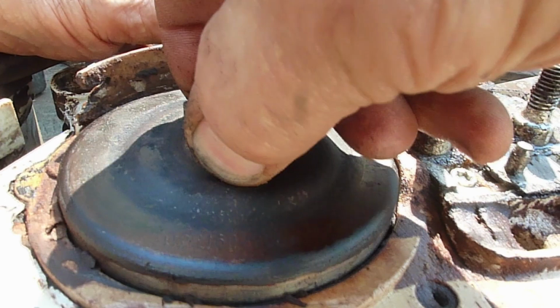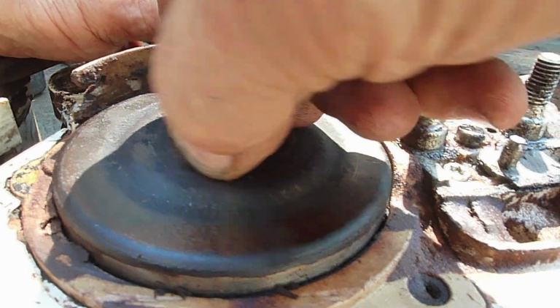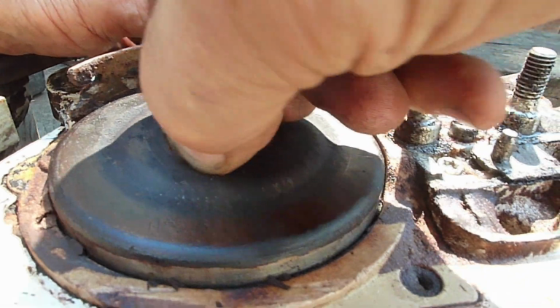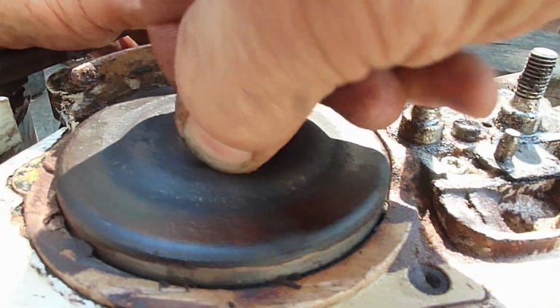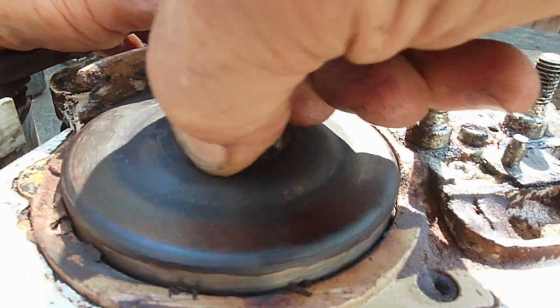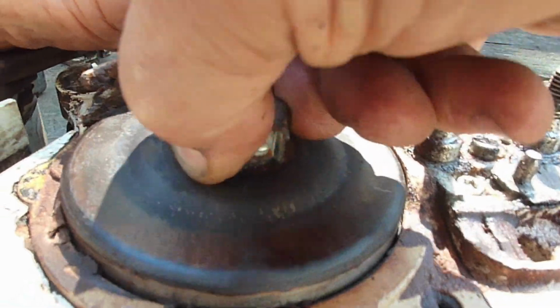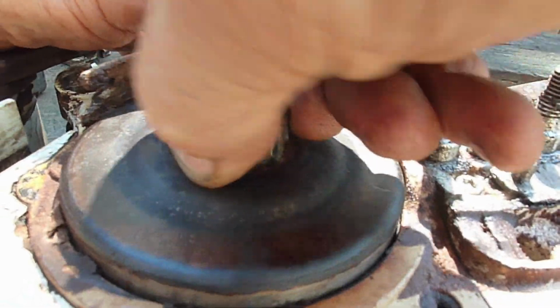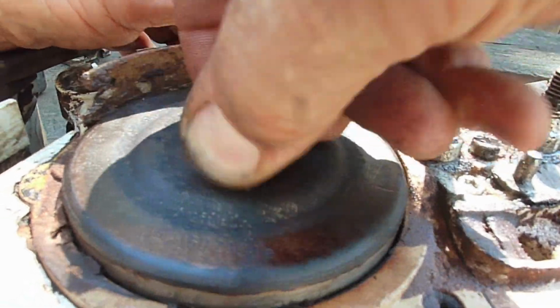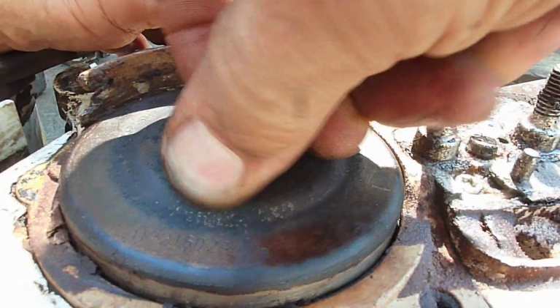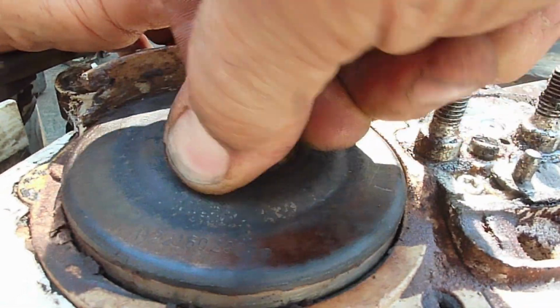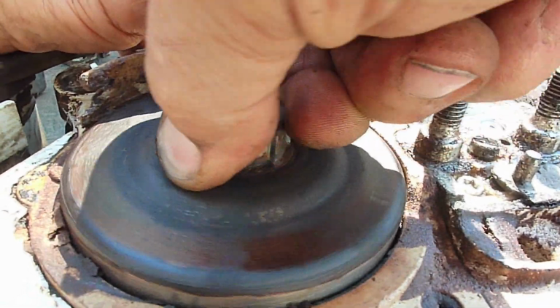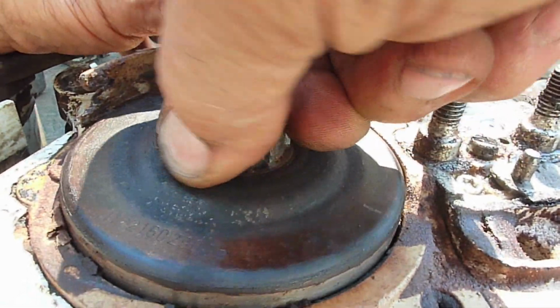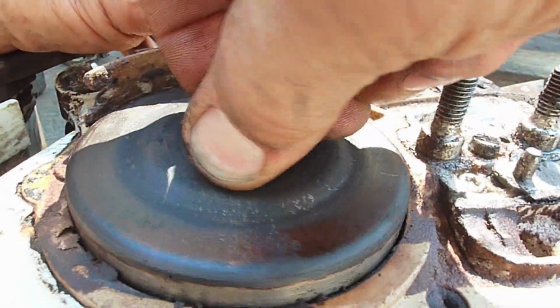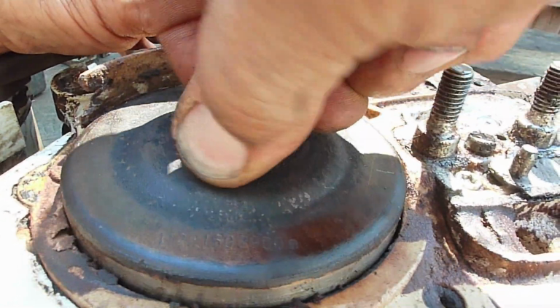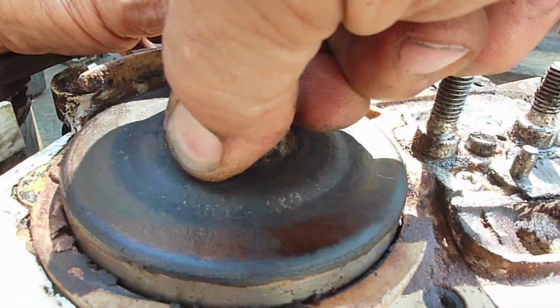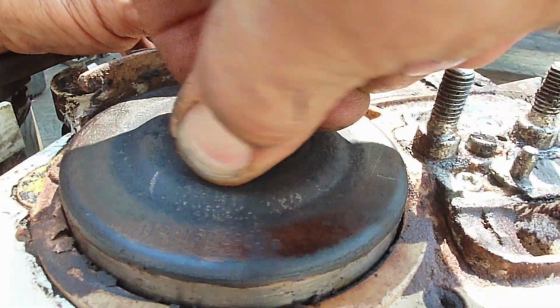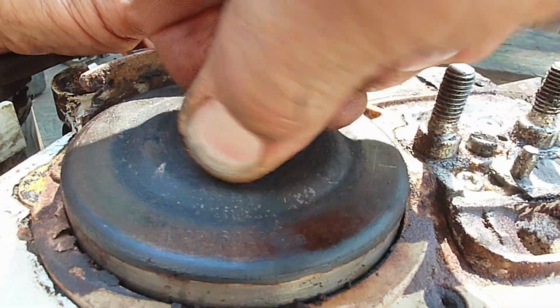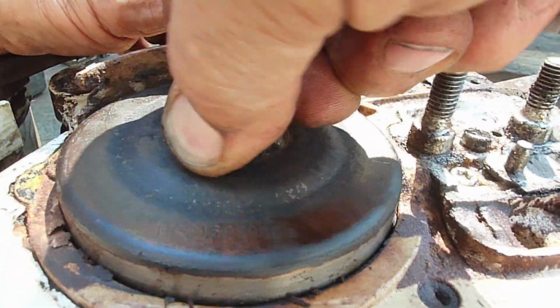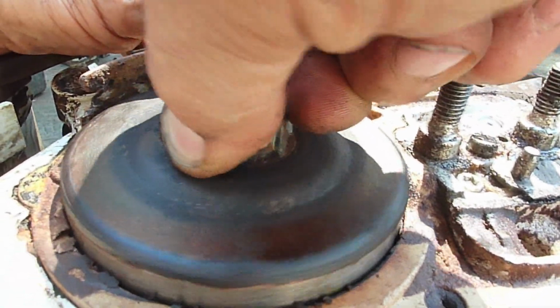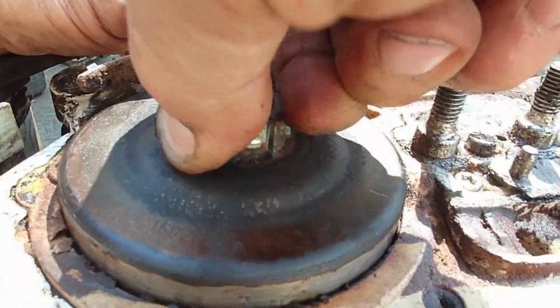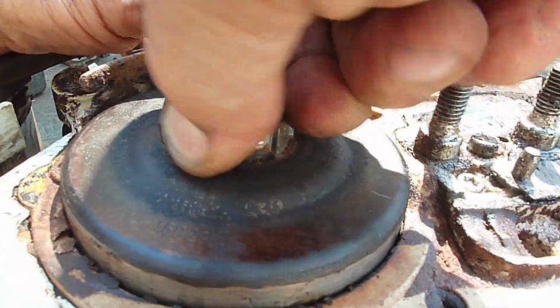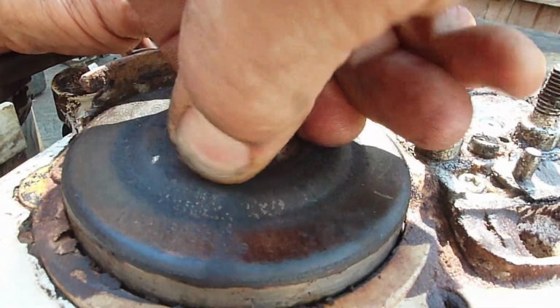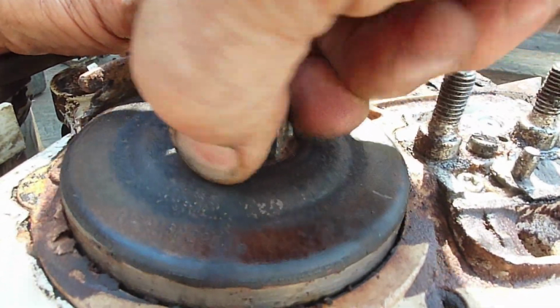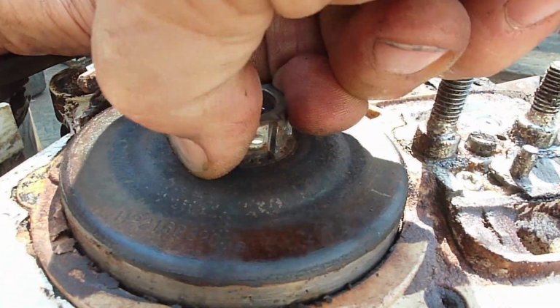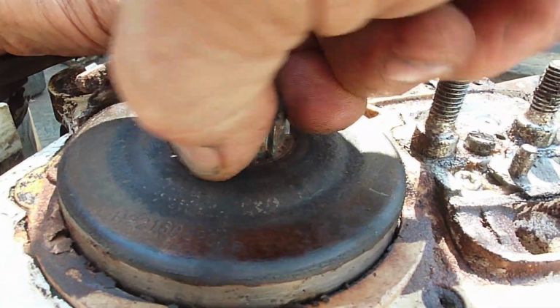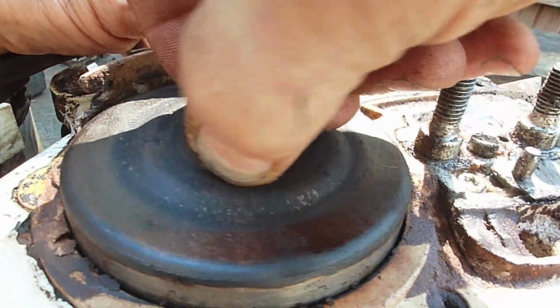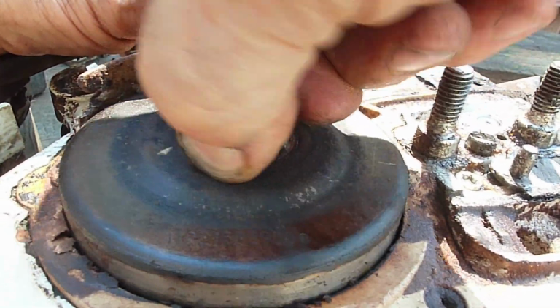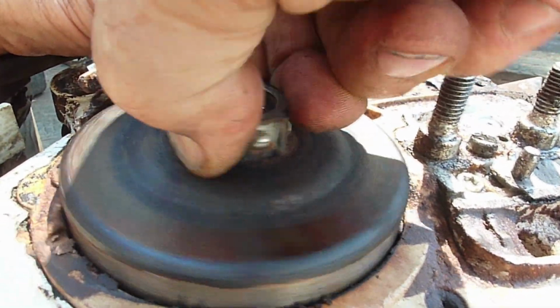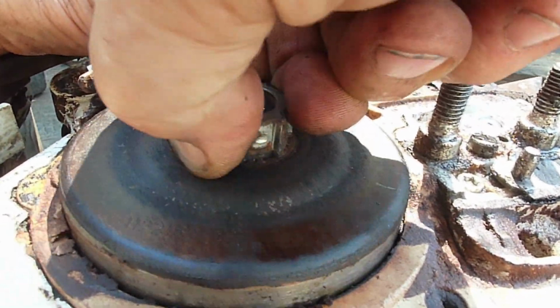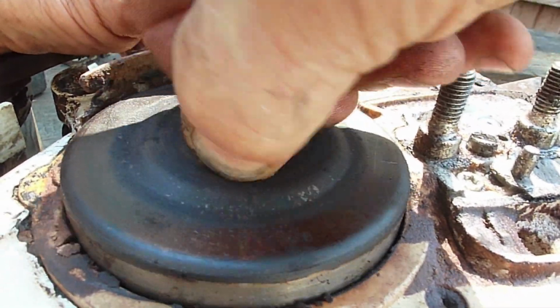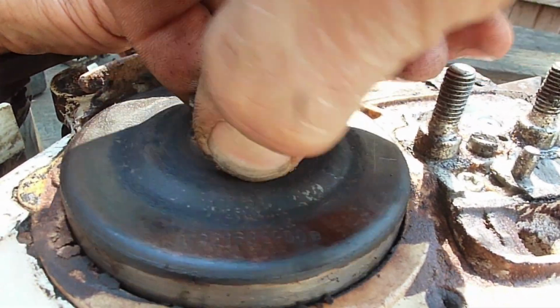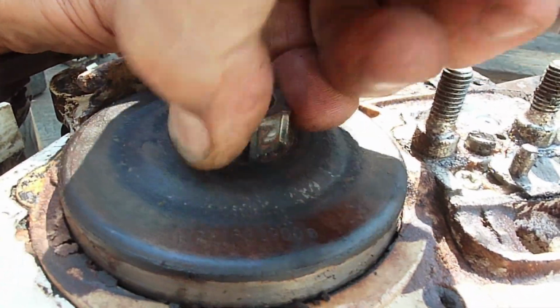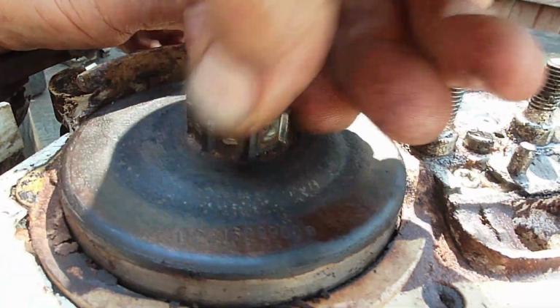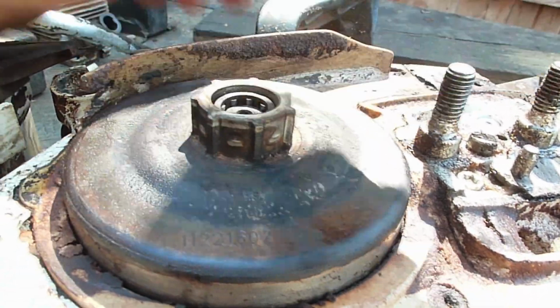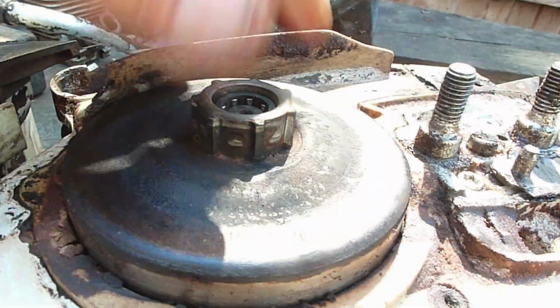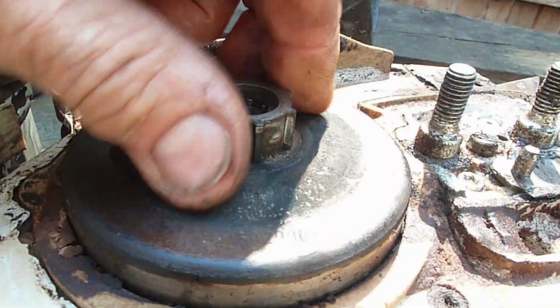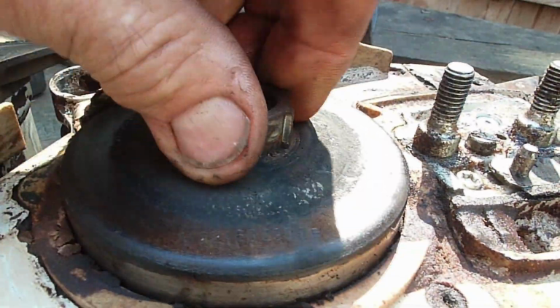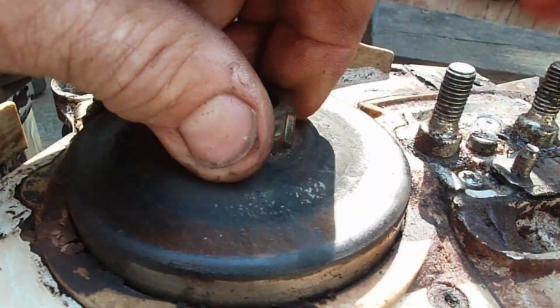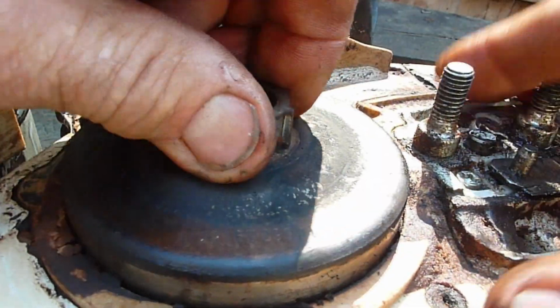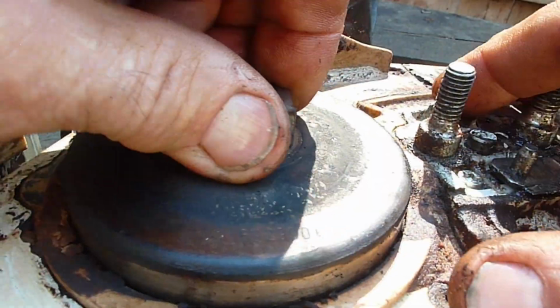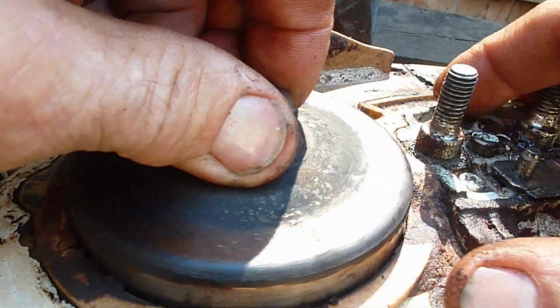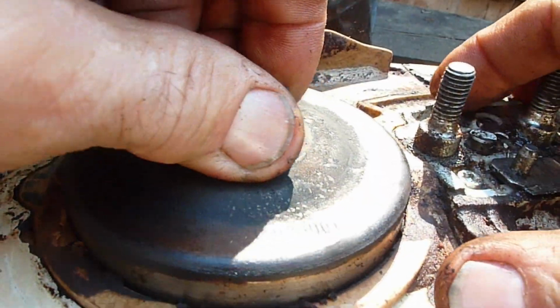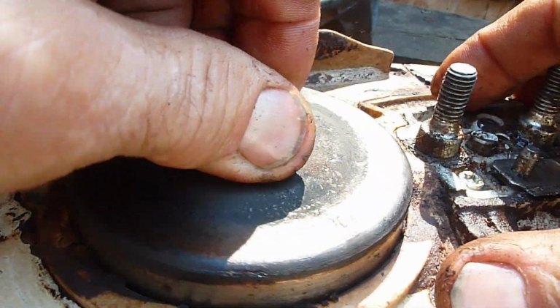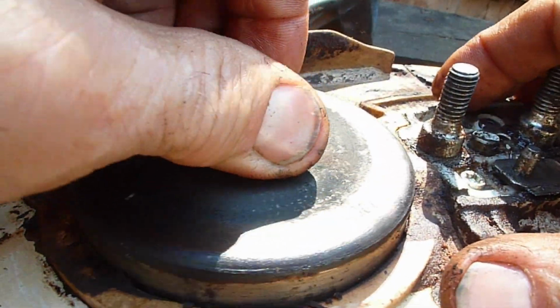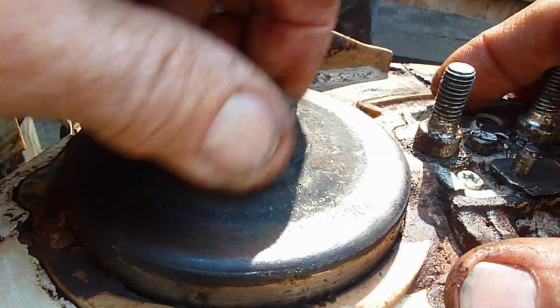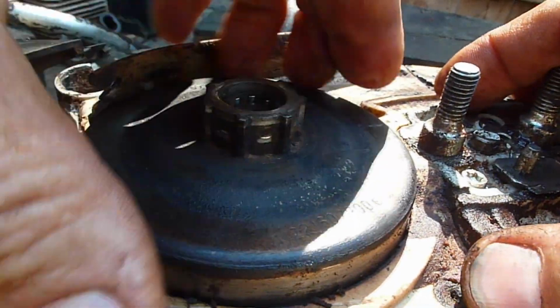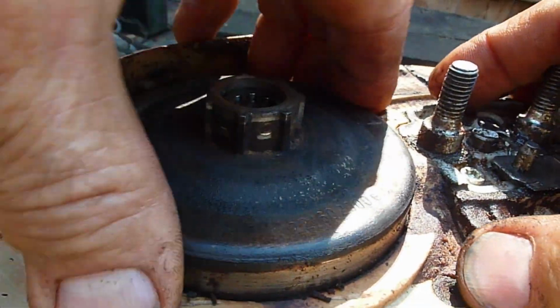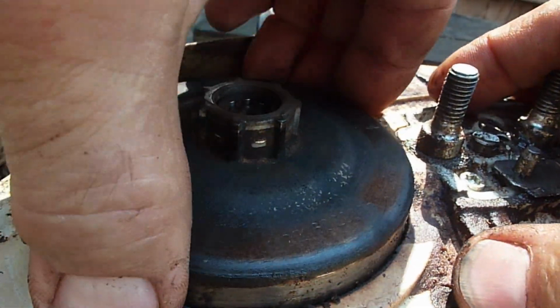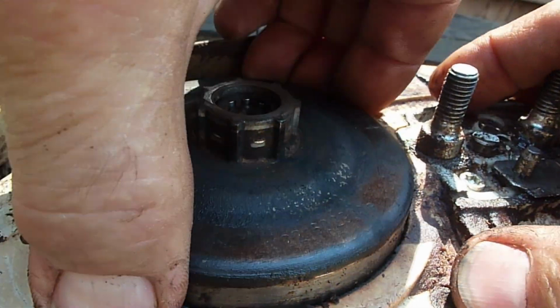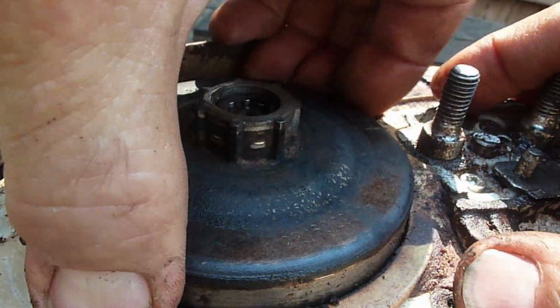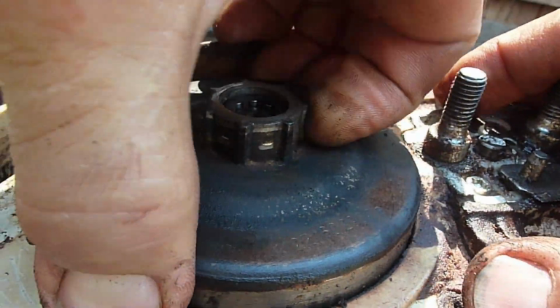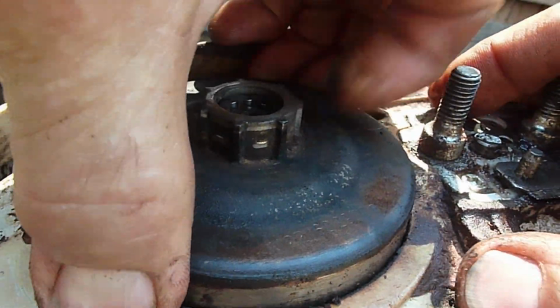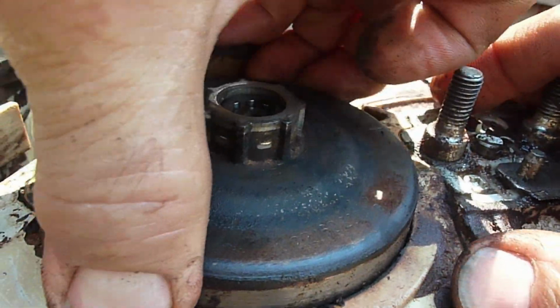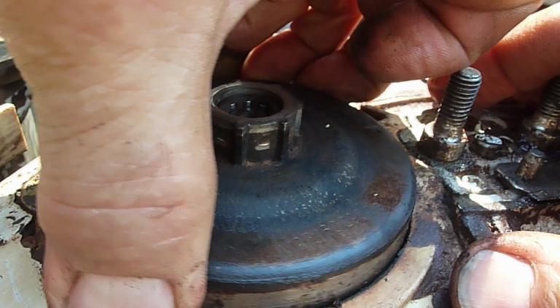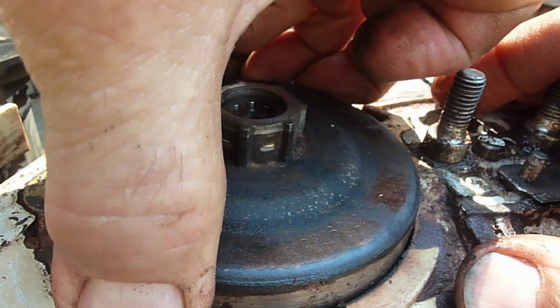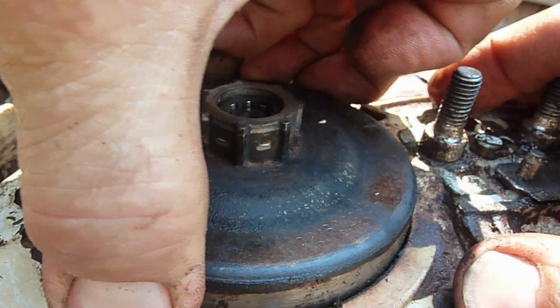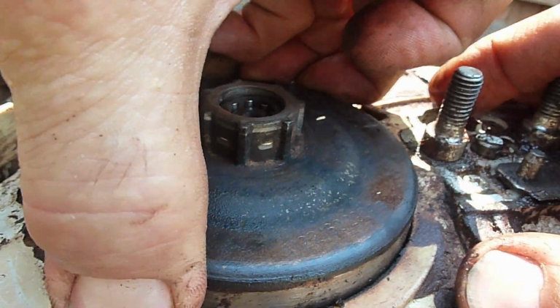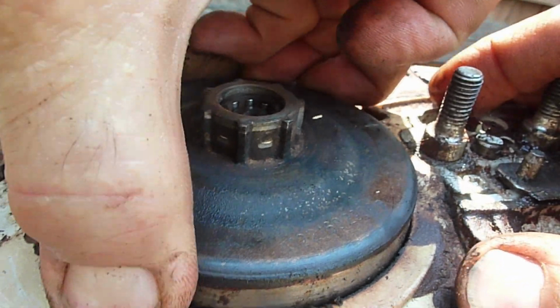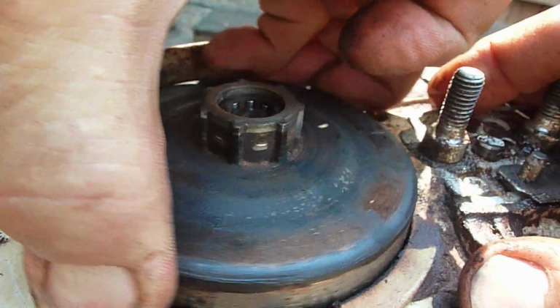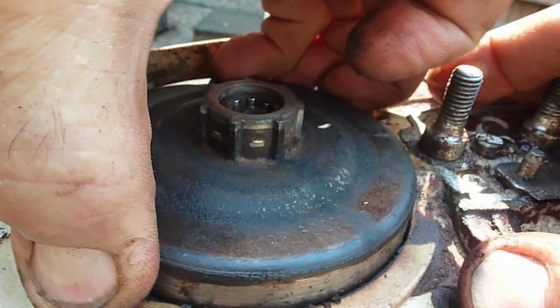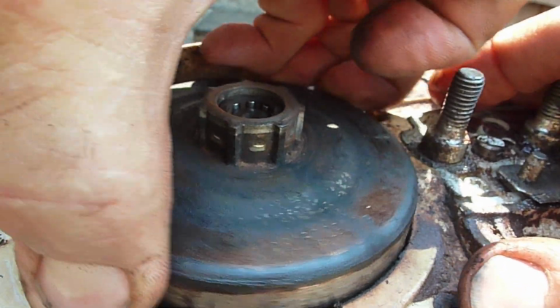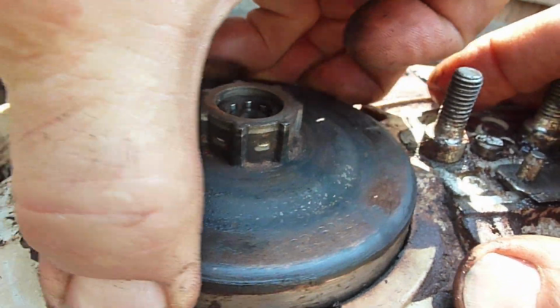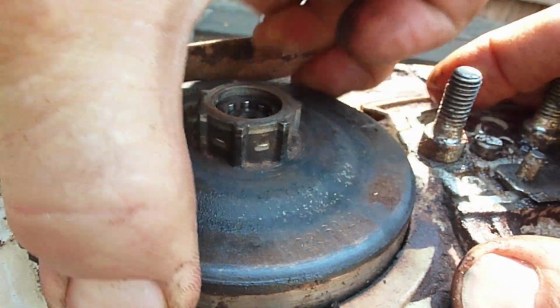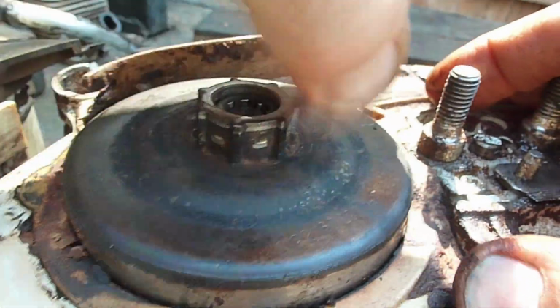If you release the brake lever, you can get the clutch drum to slide out.